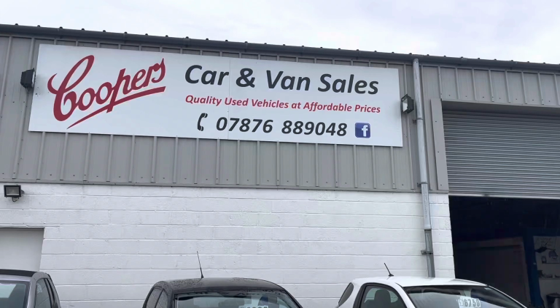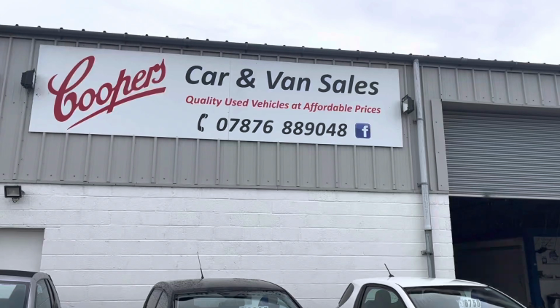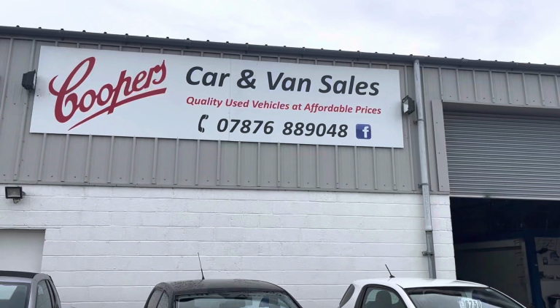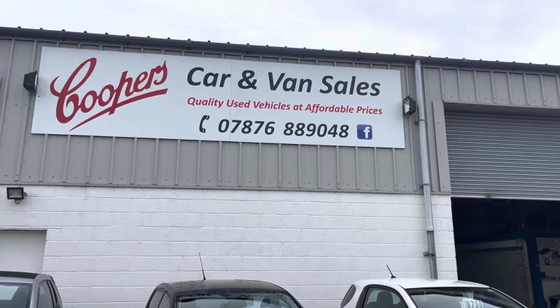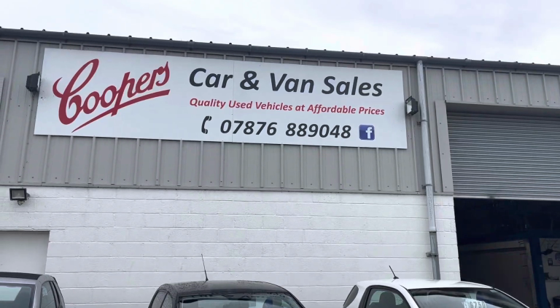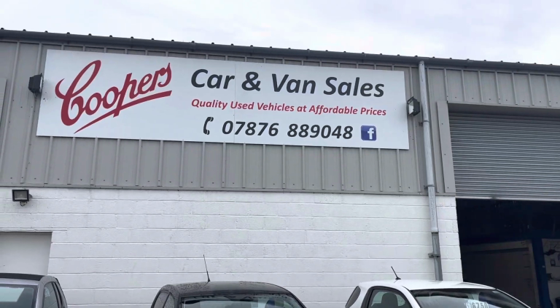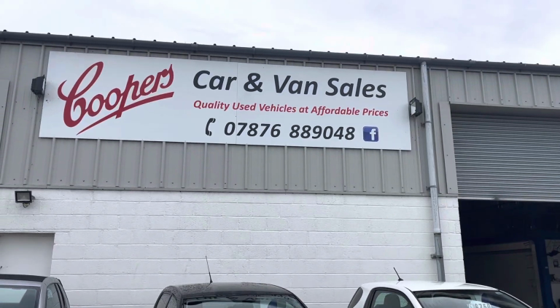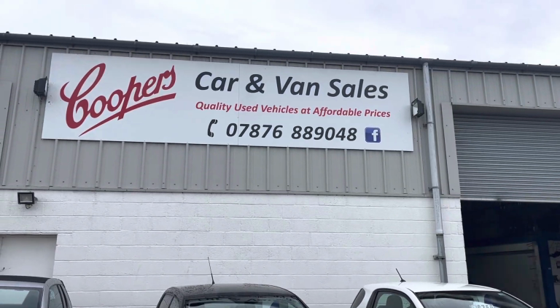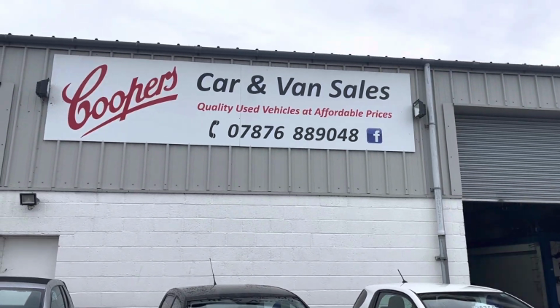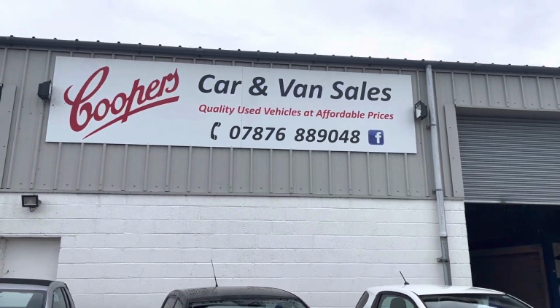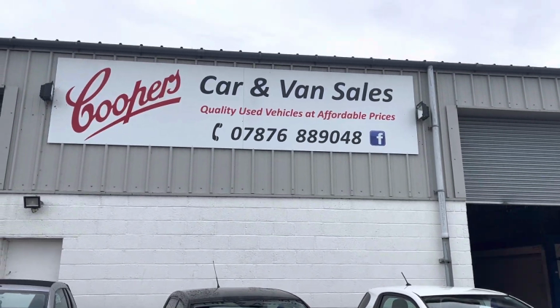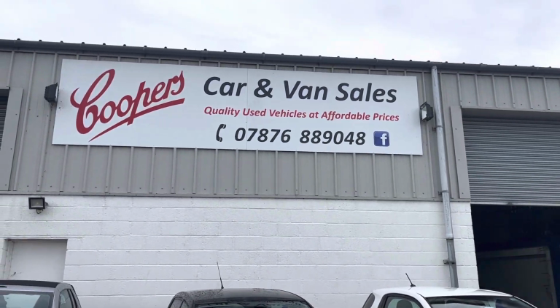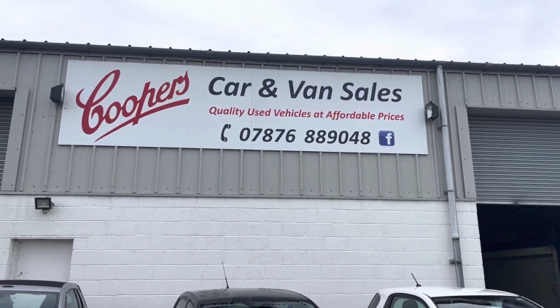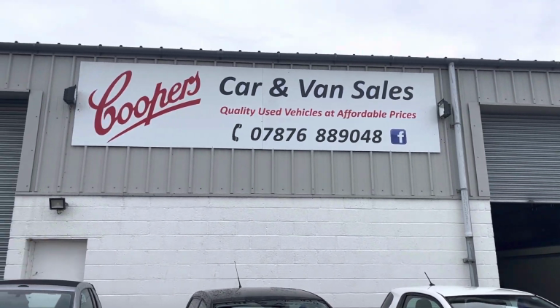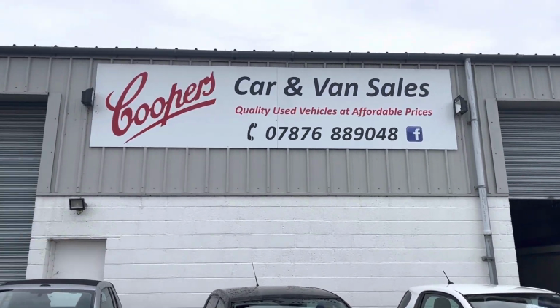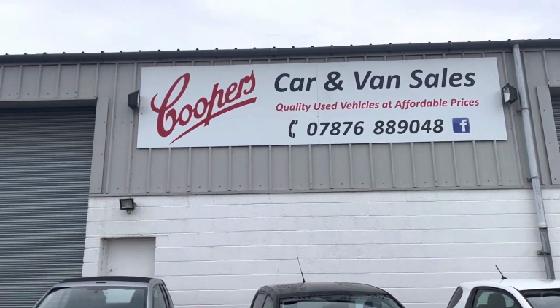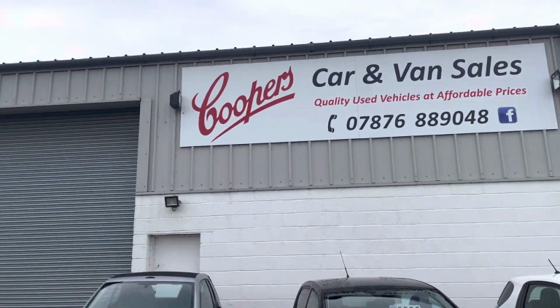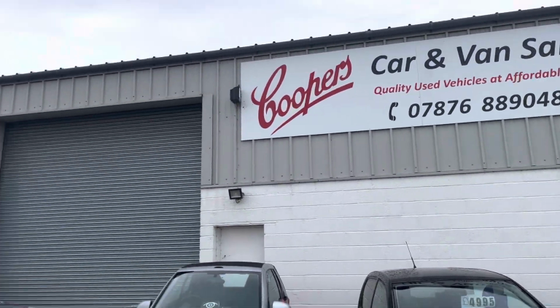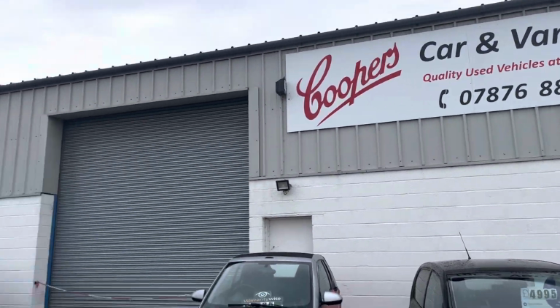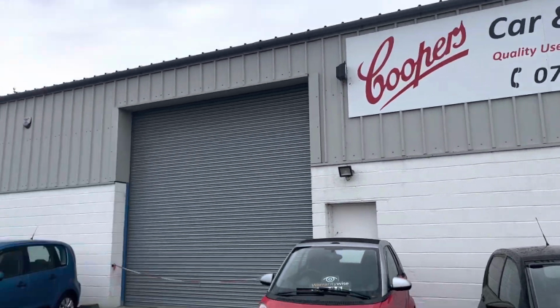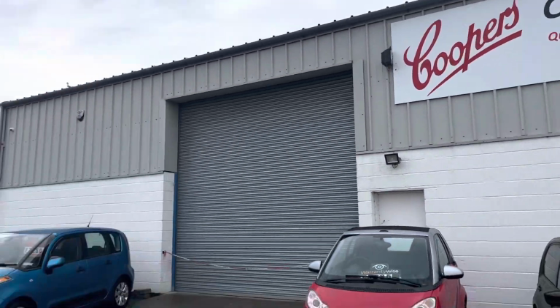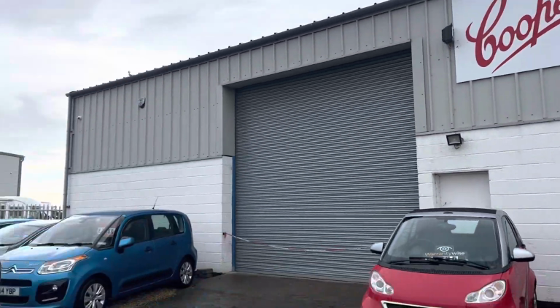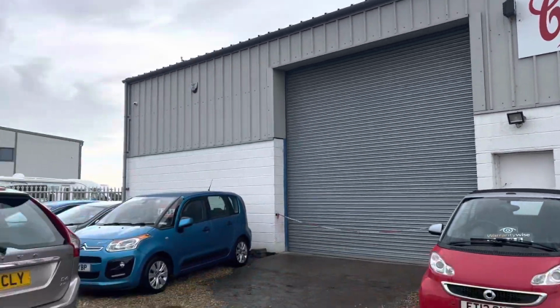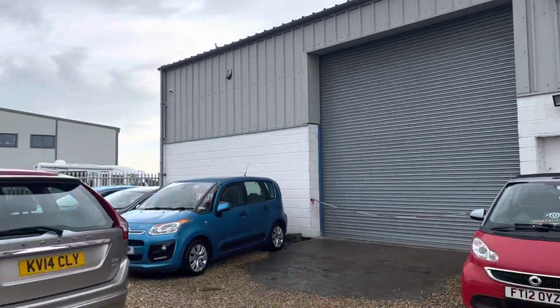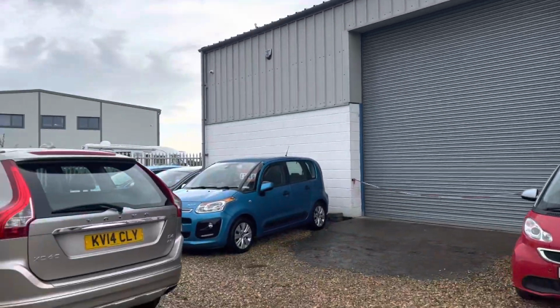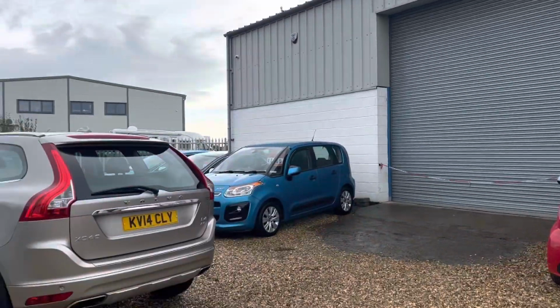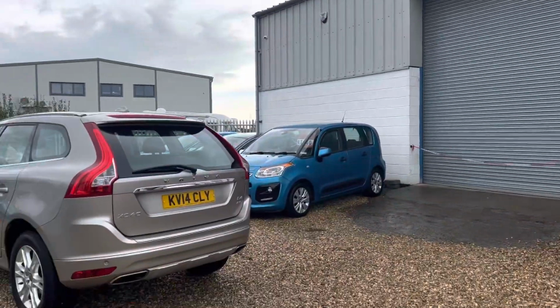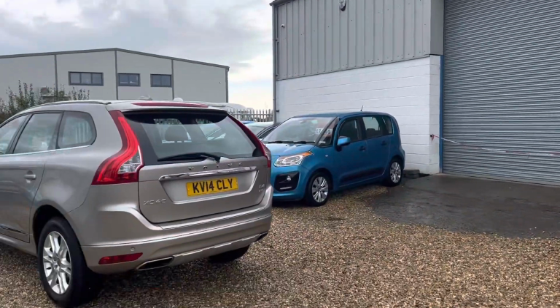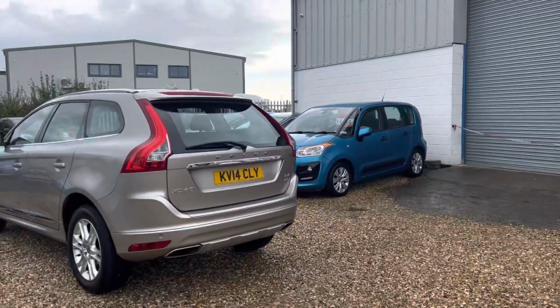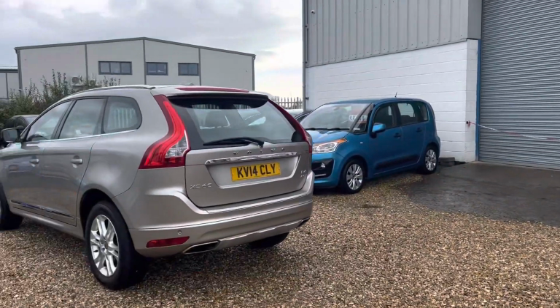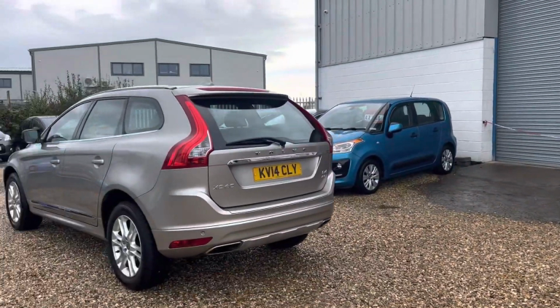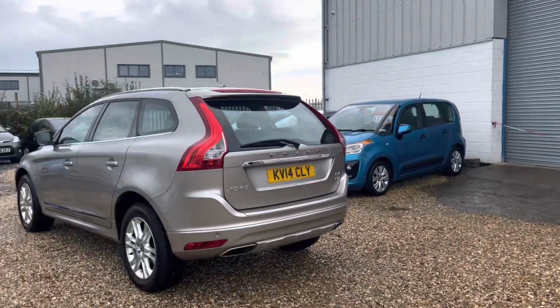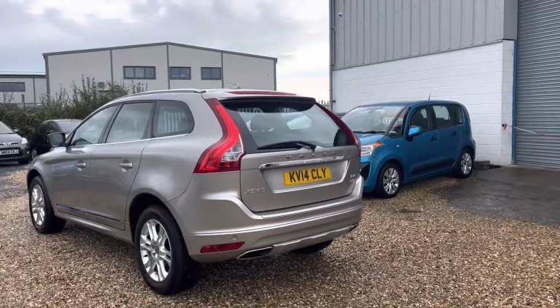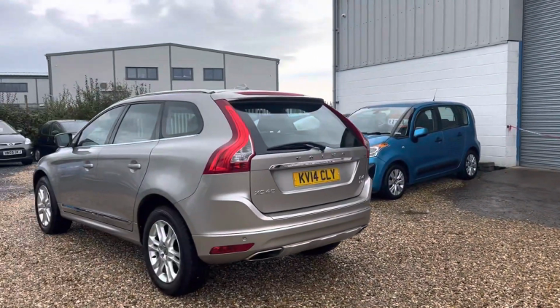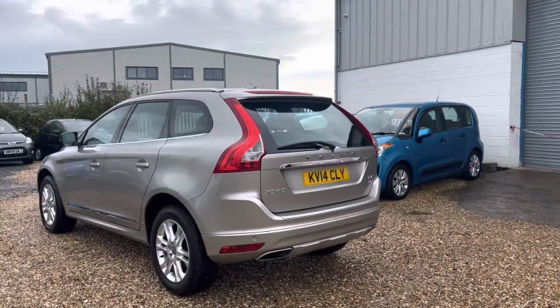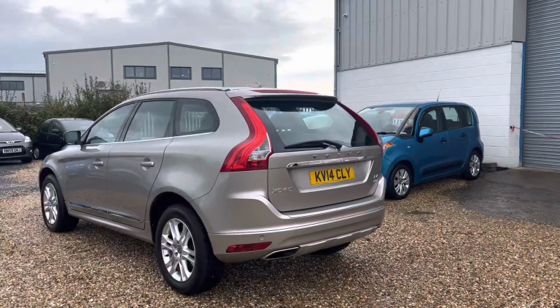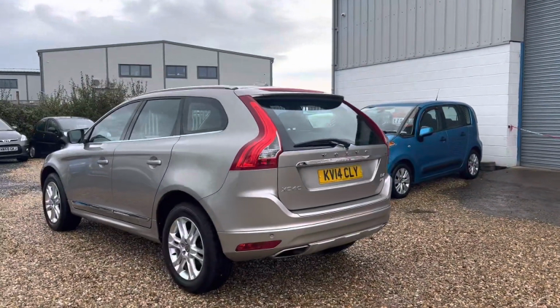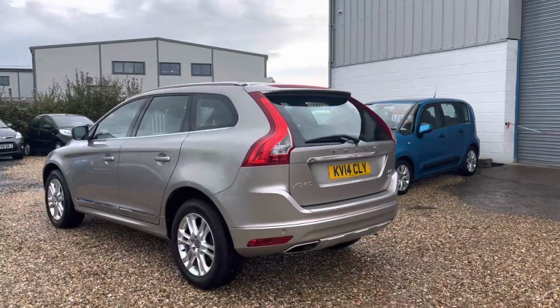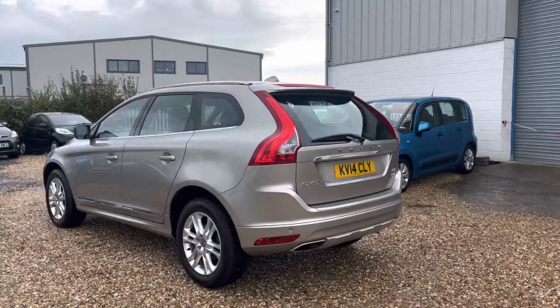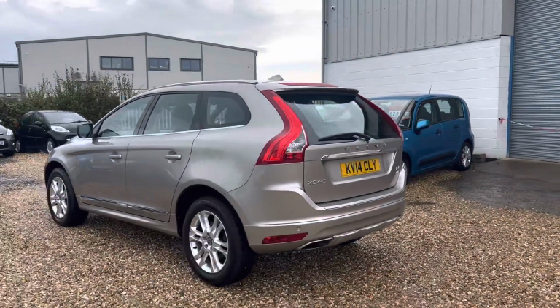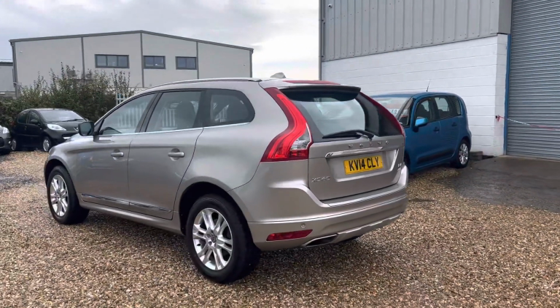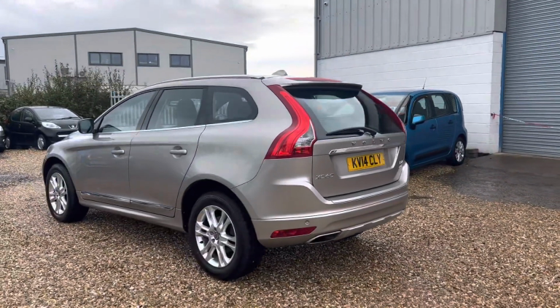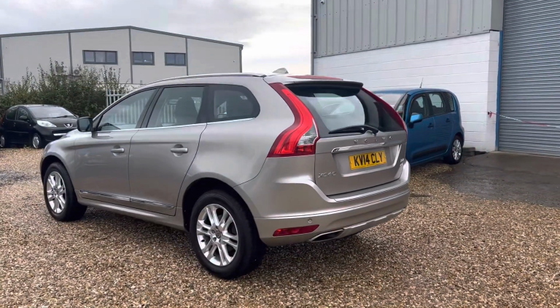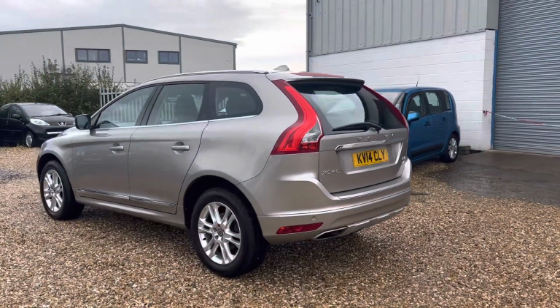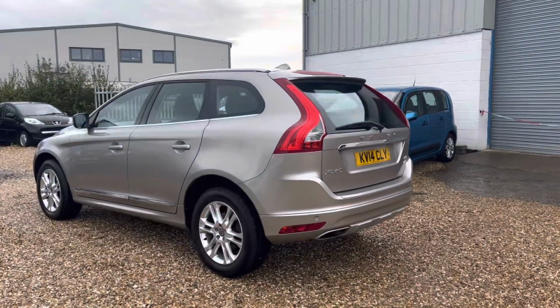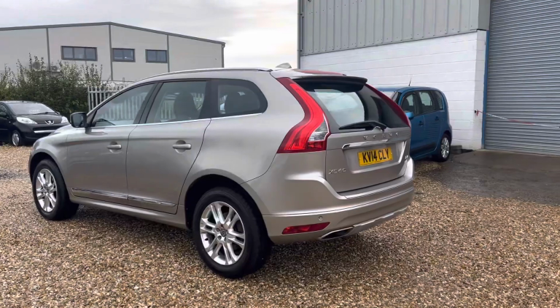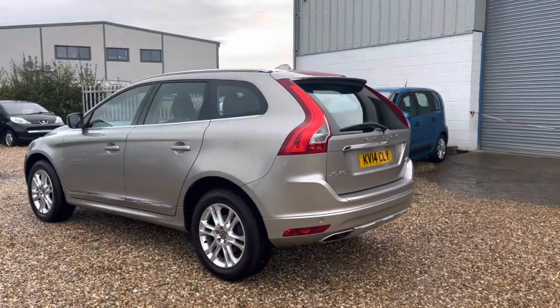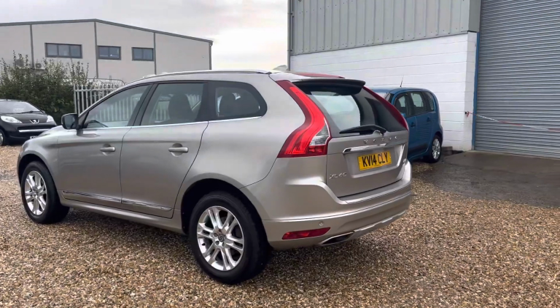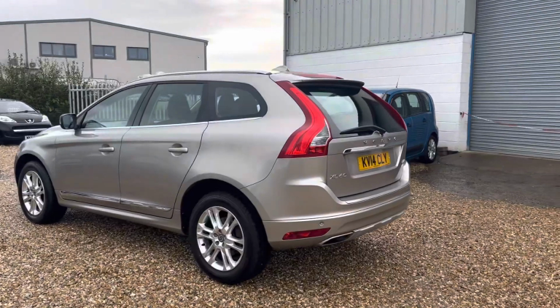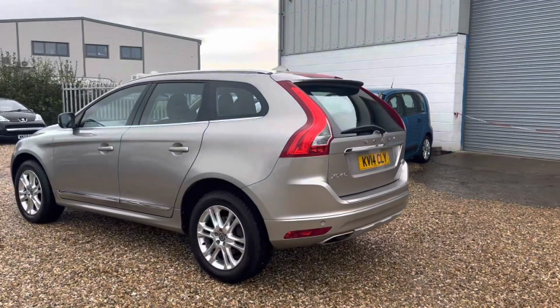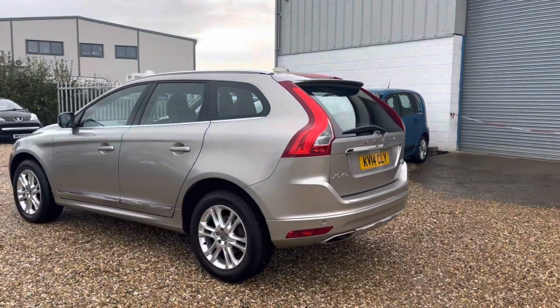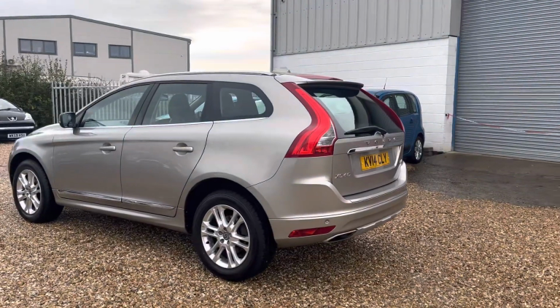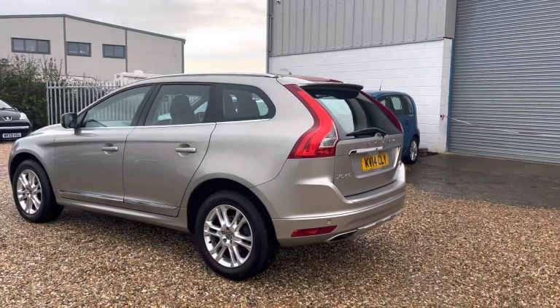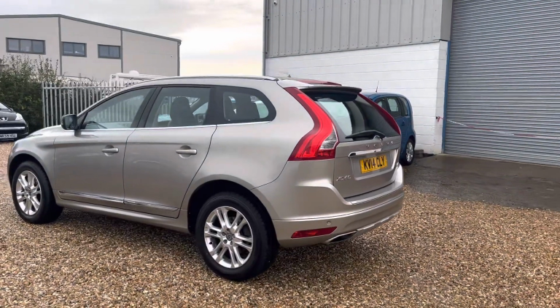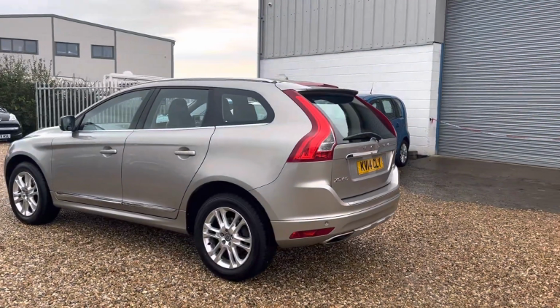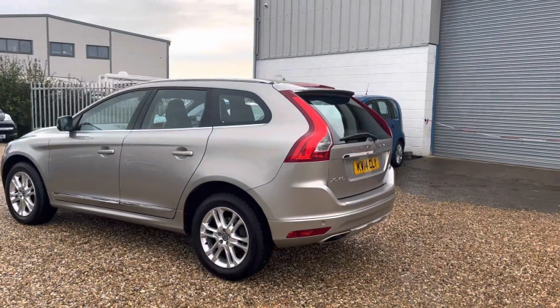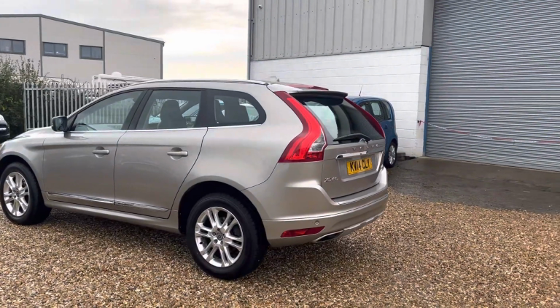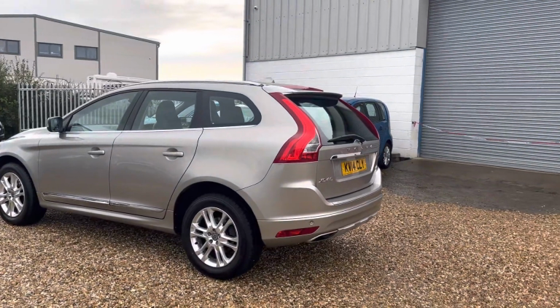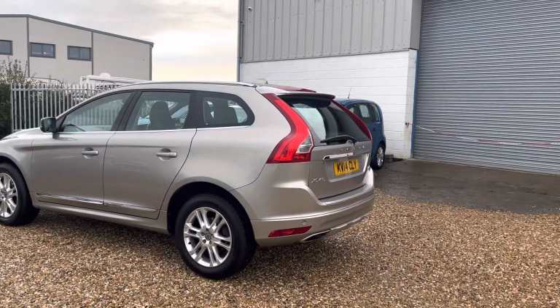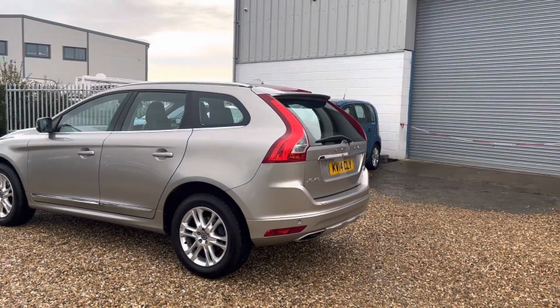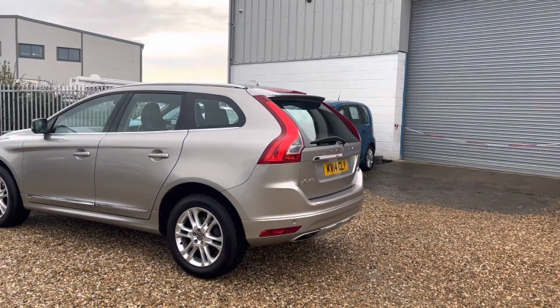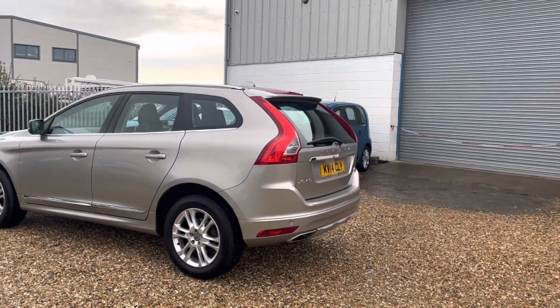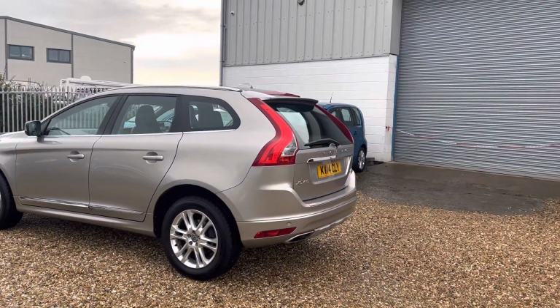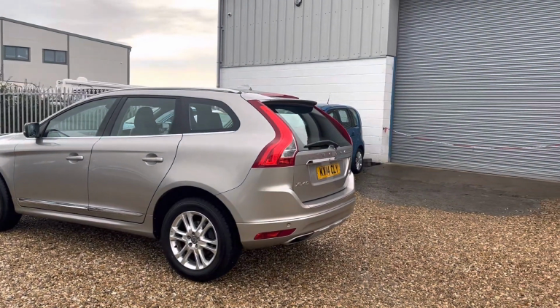Welcome to Cooper's Cars. We're a small family business and we take a huge amount of pride in the cars we present. This one's no exception.